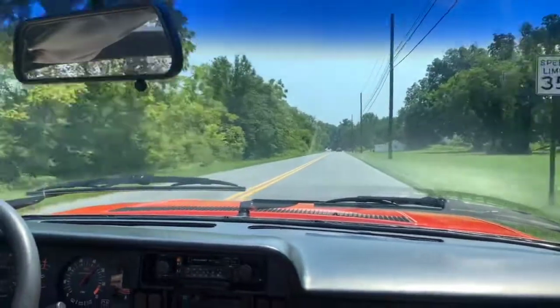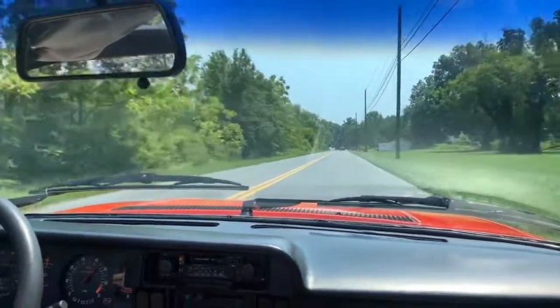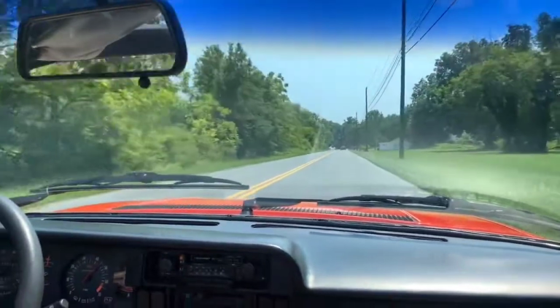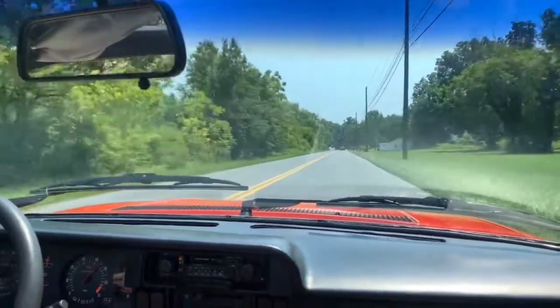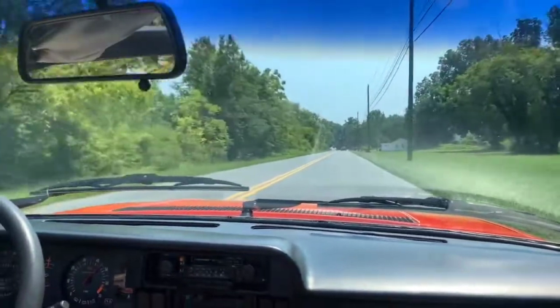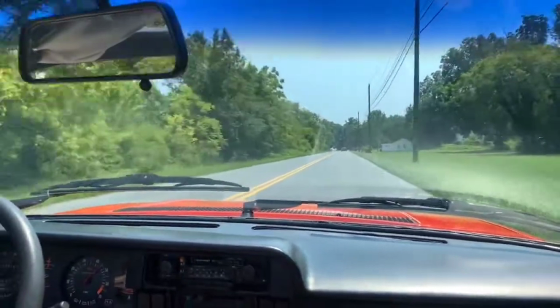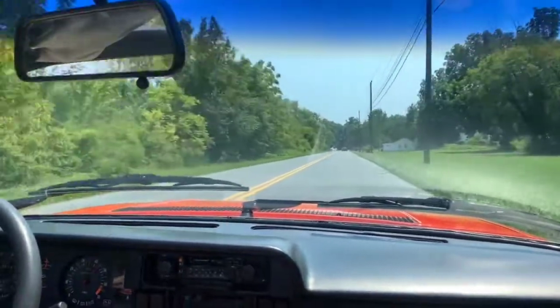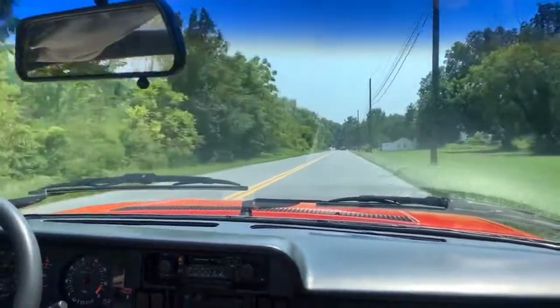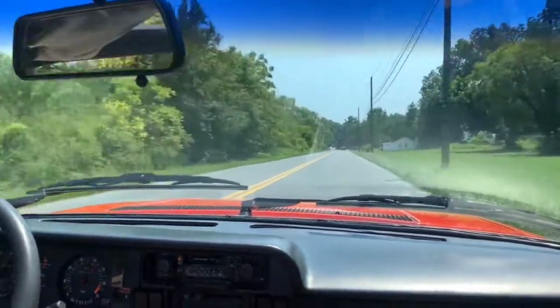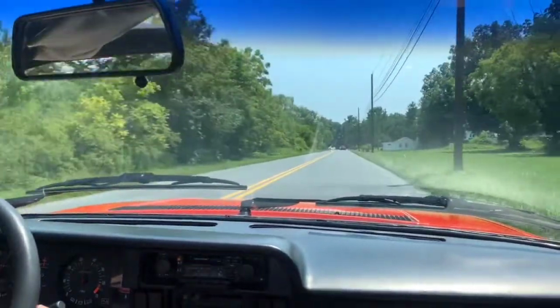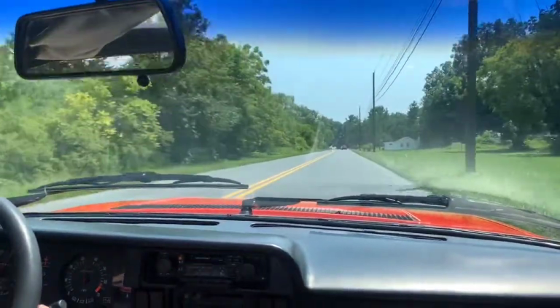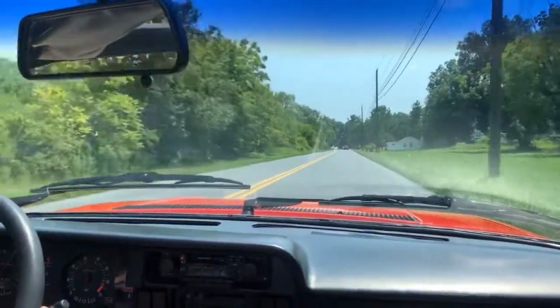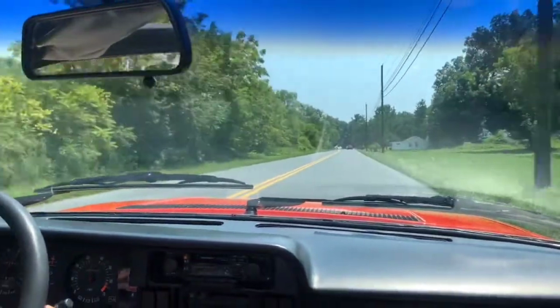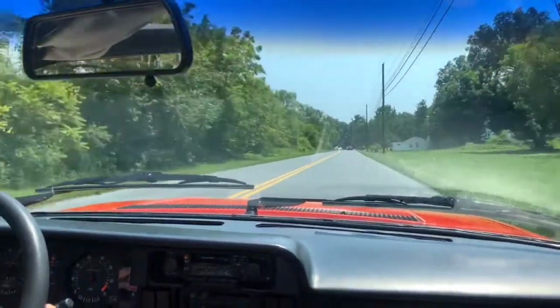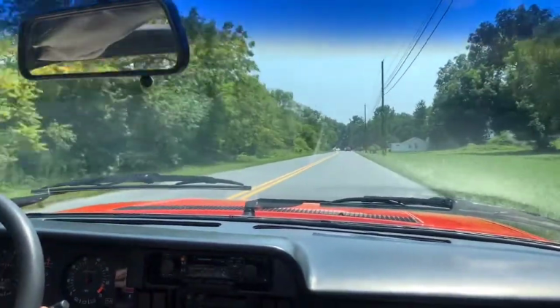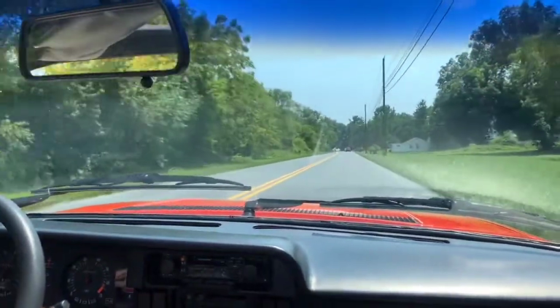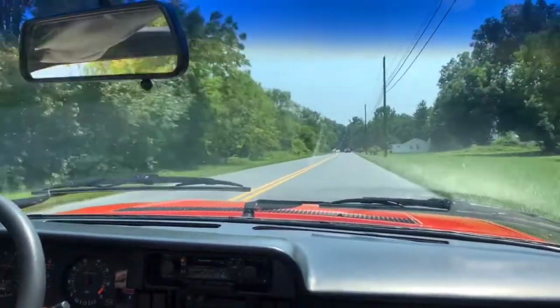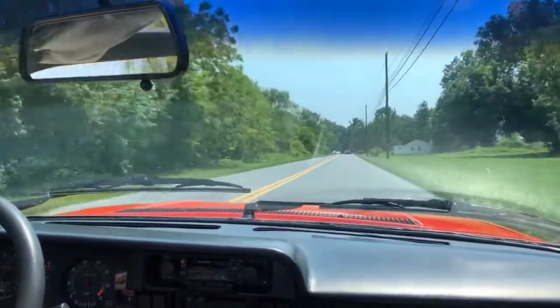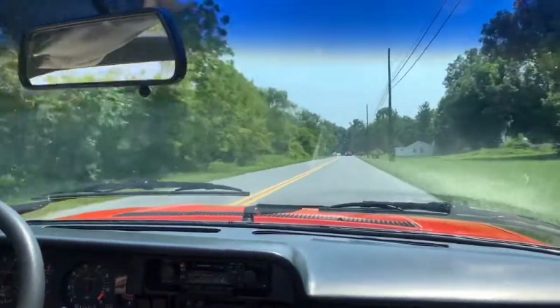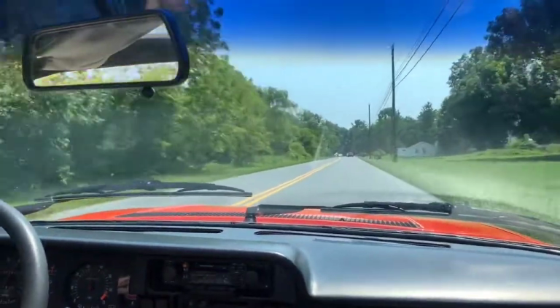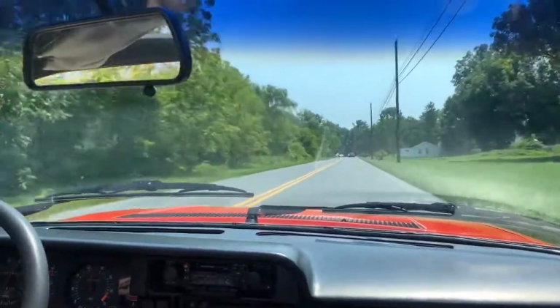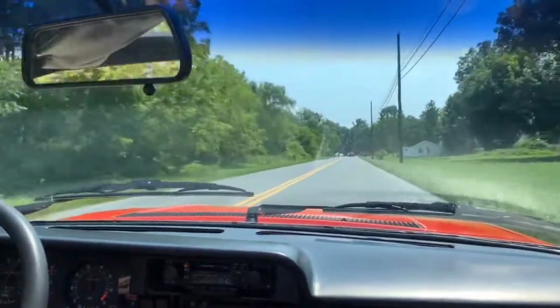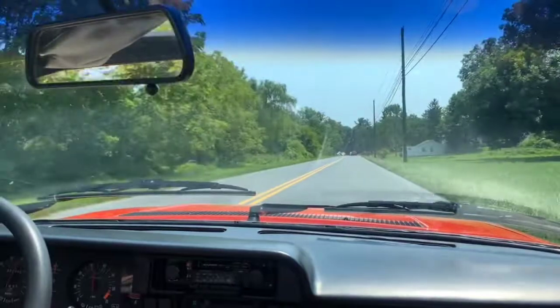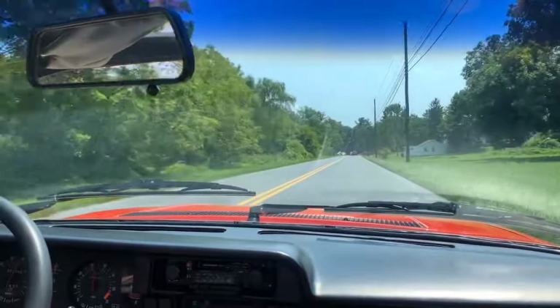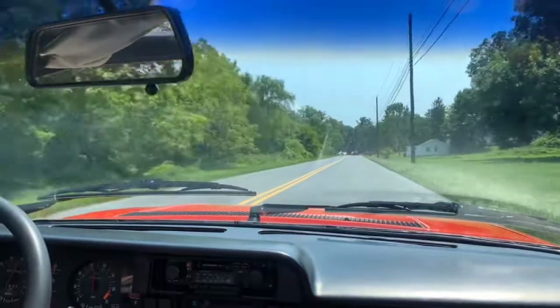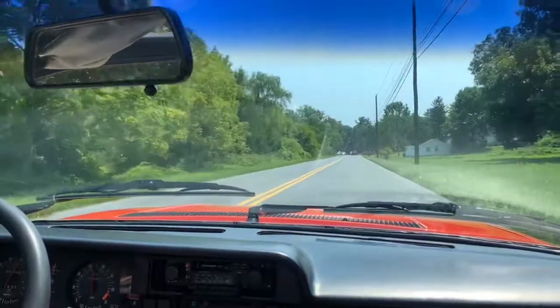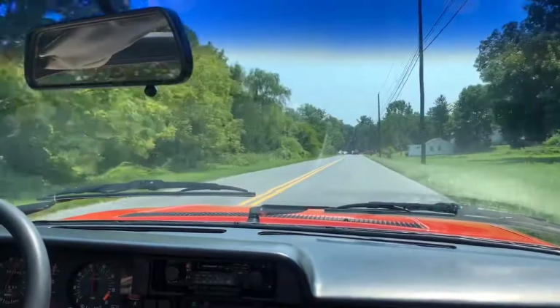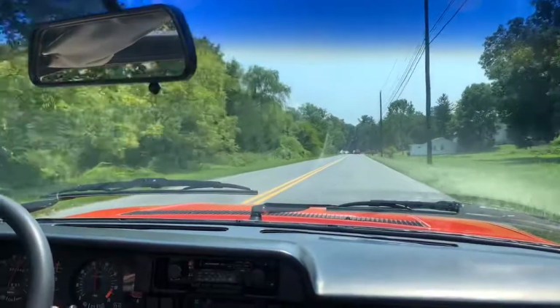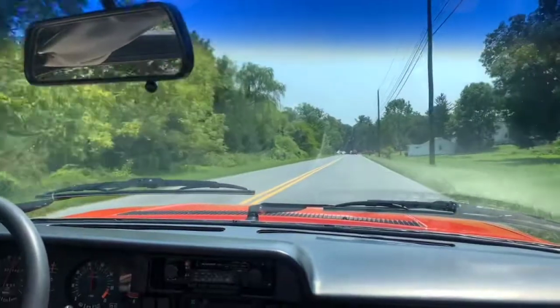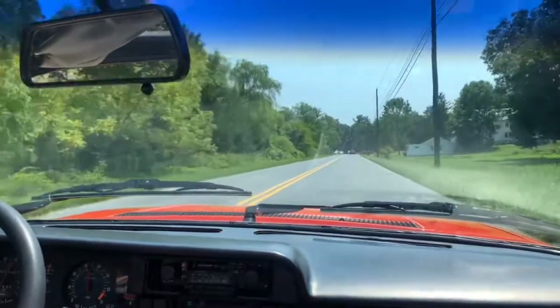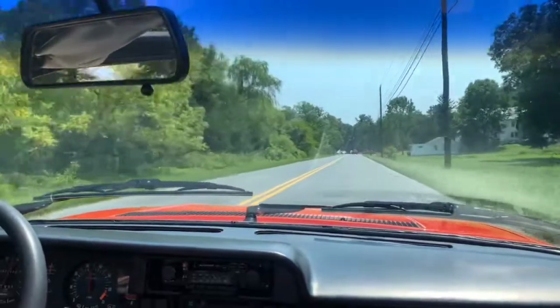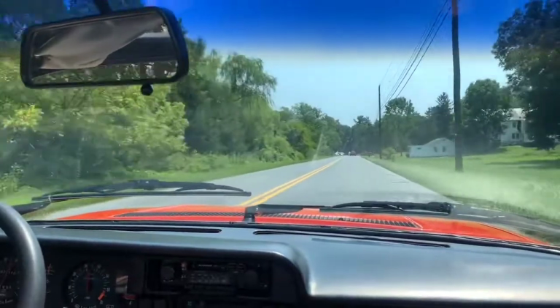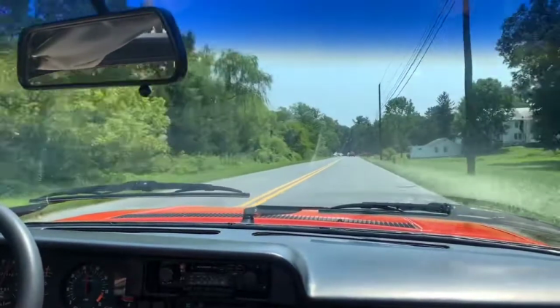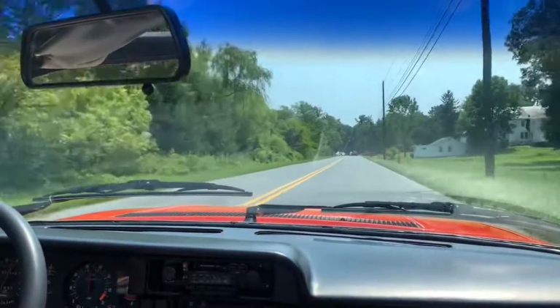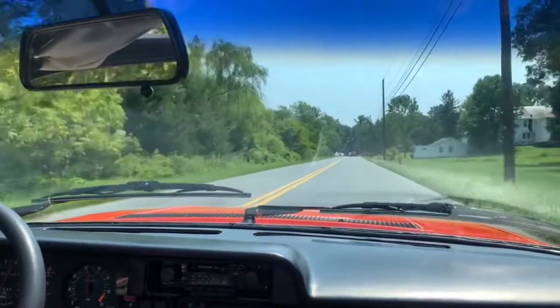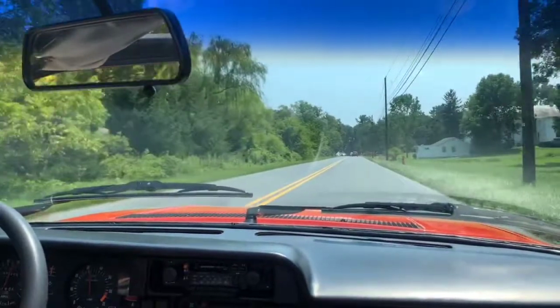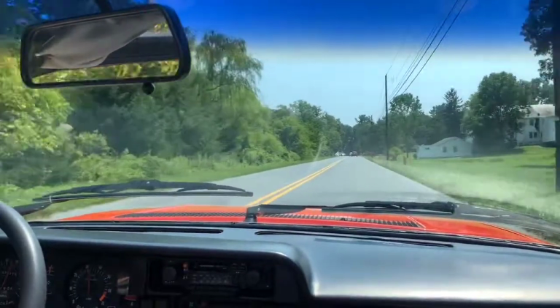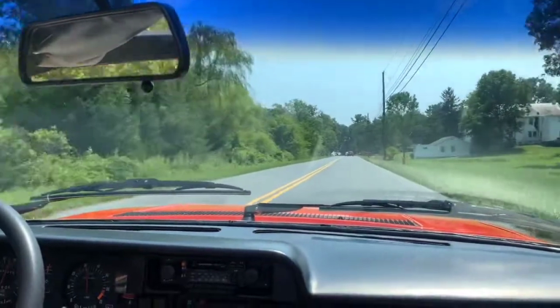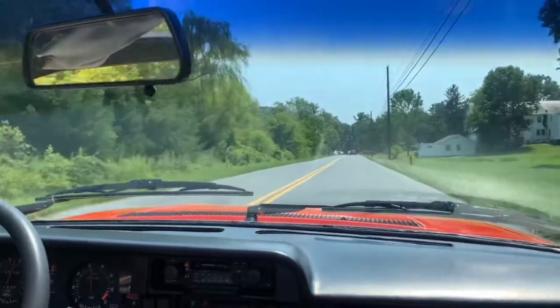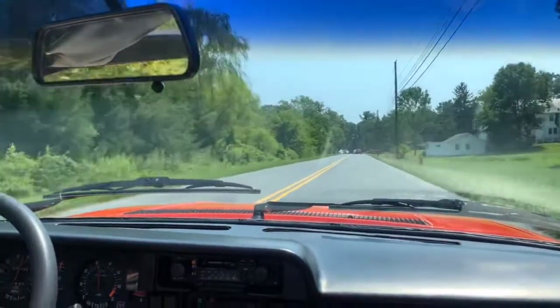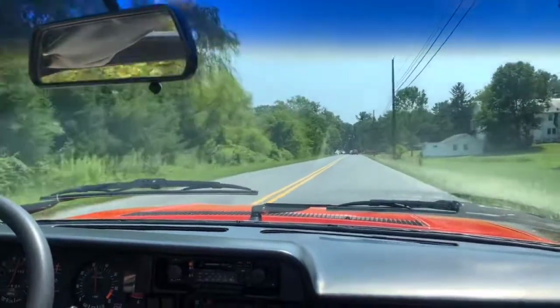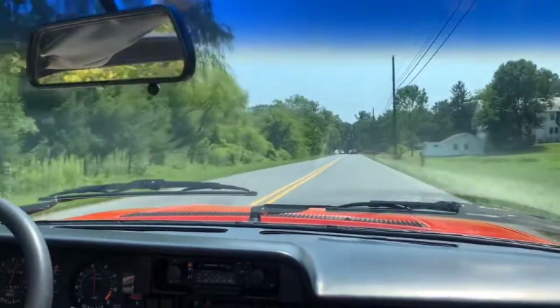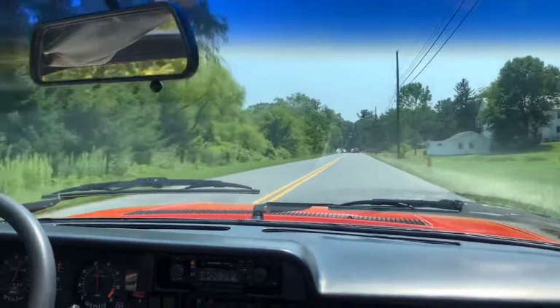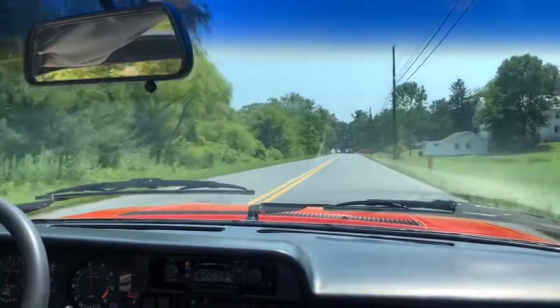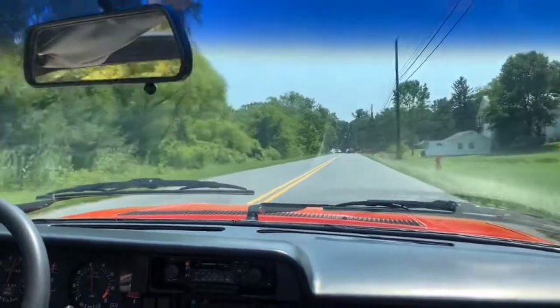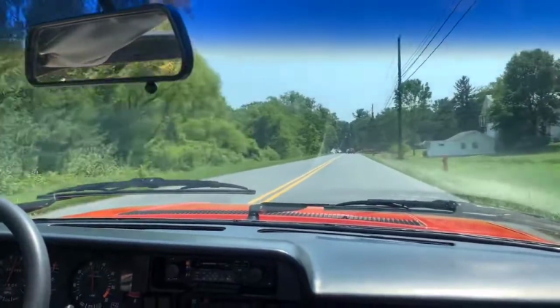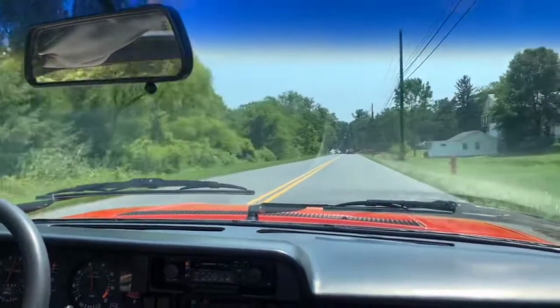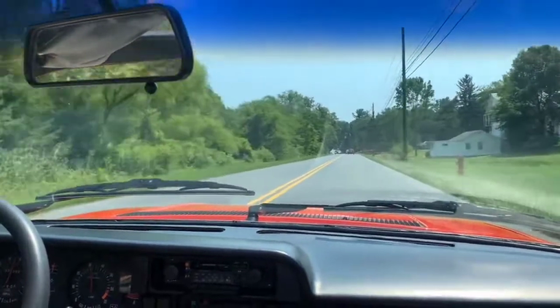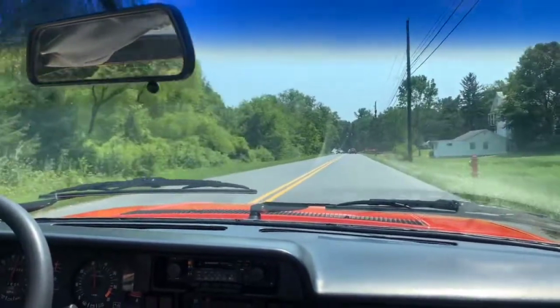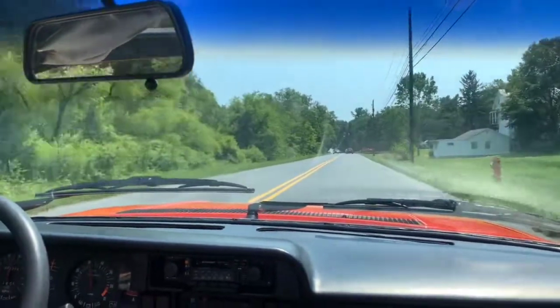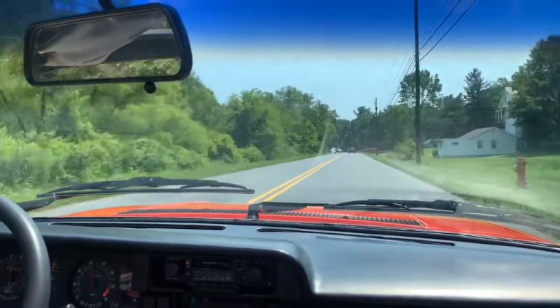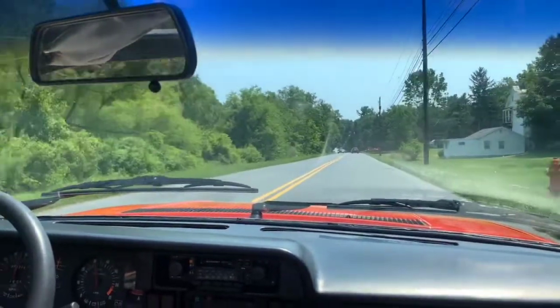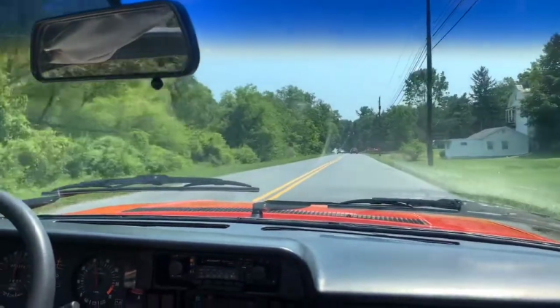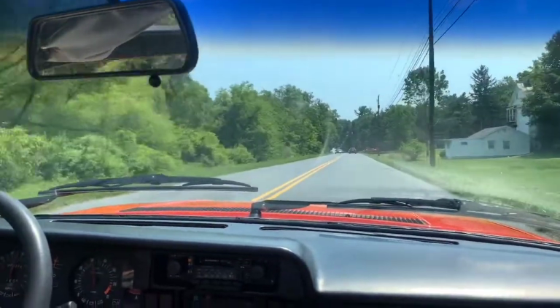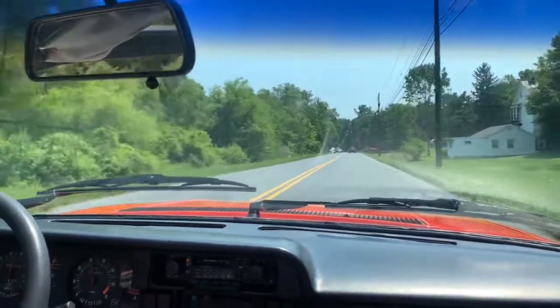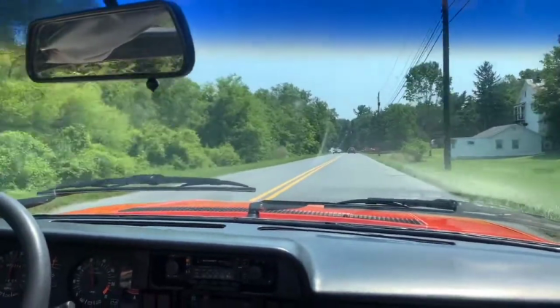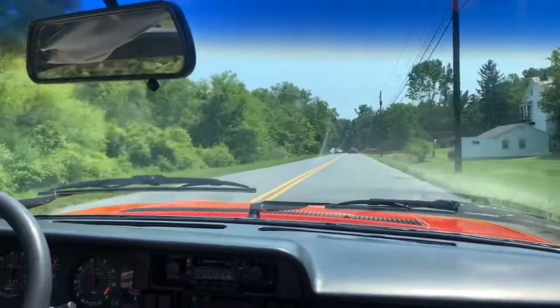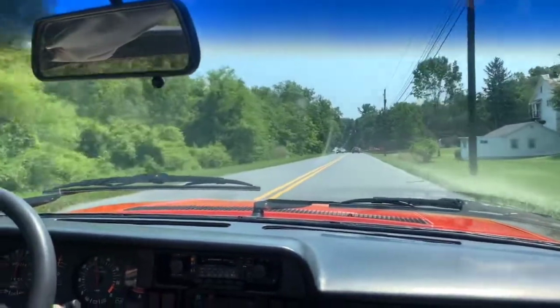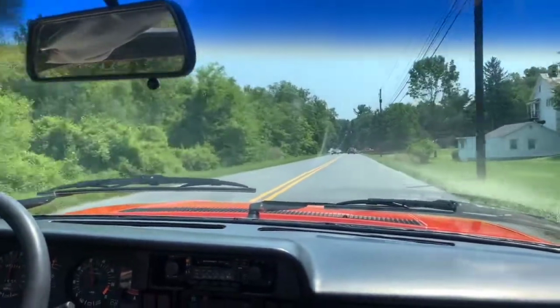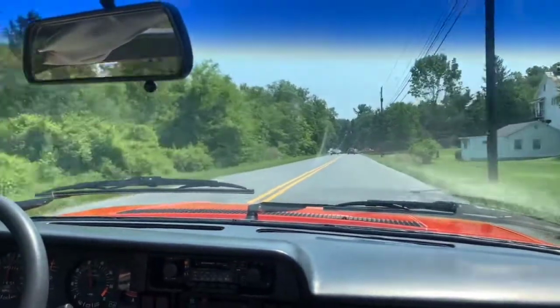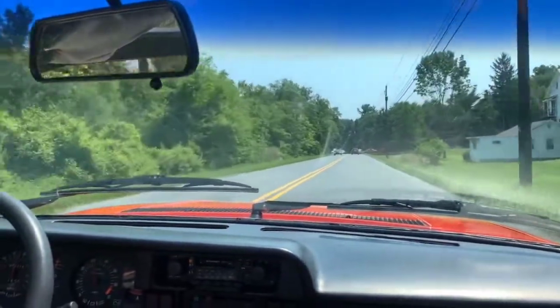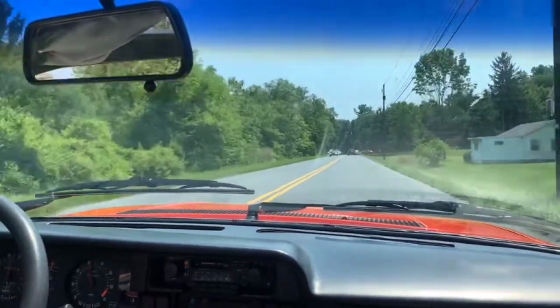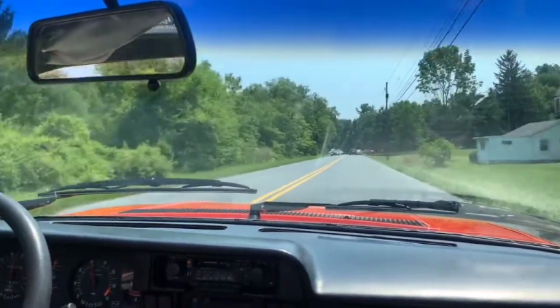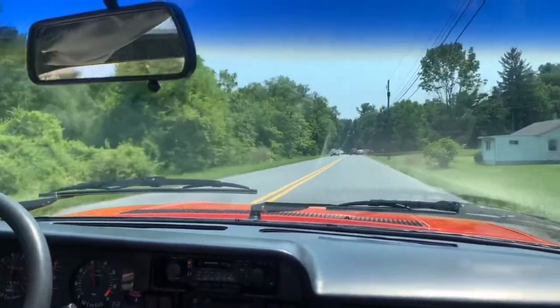These cars really are fun and easy to drive. If you have any questions, please give us a call. Good luck bidding.